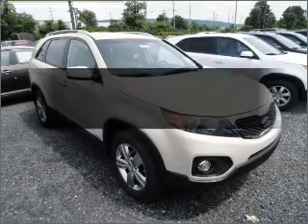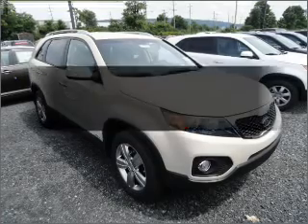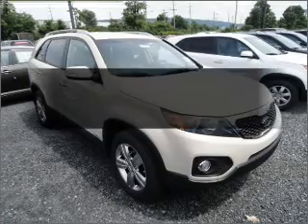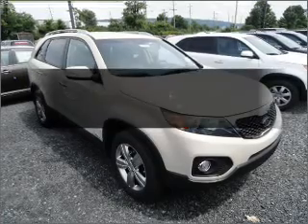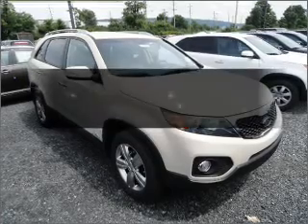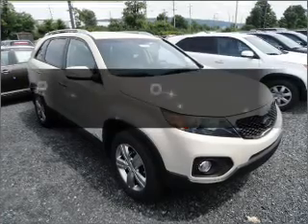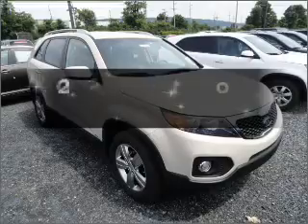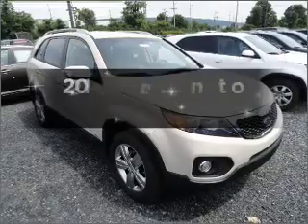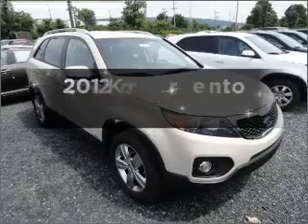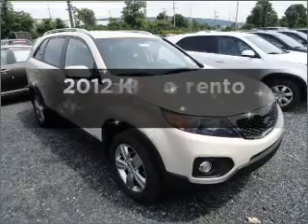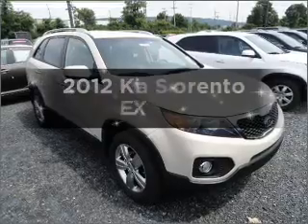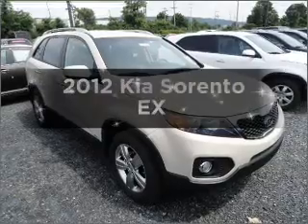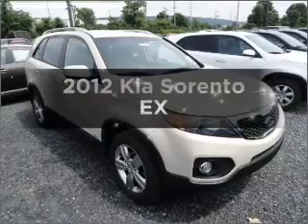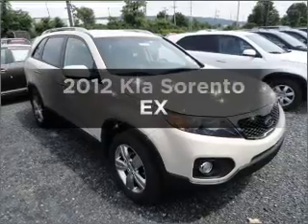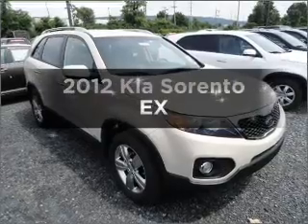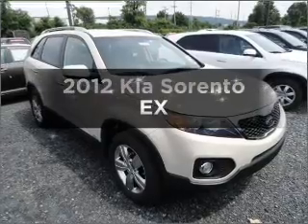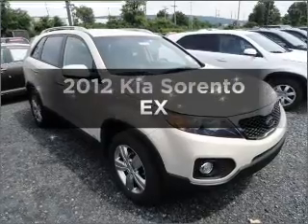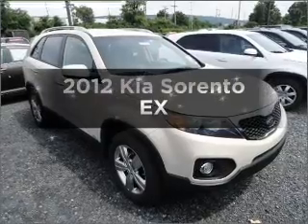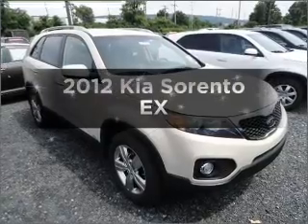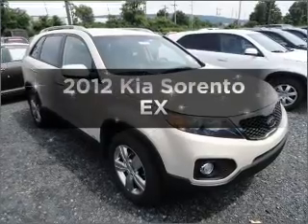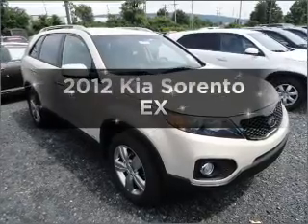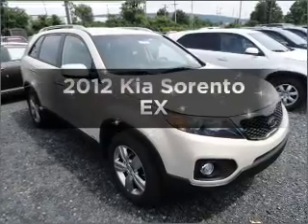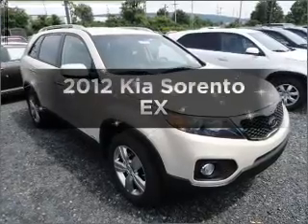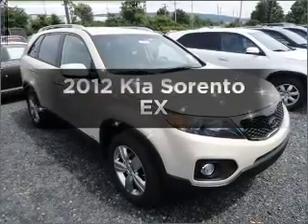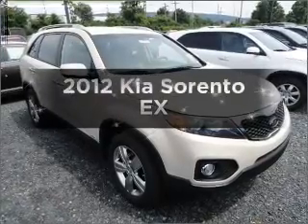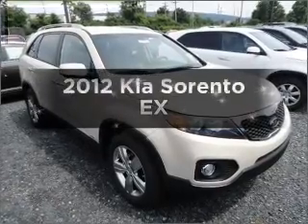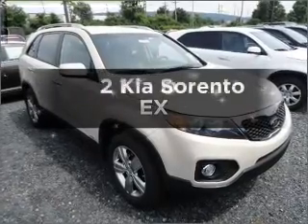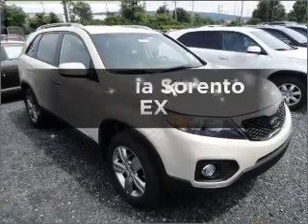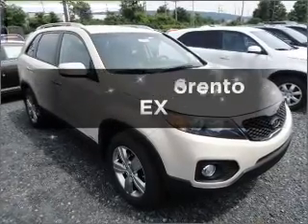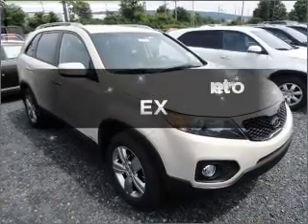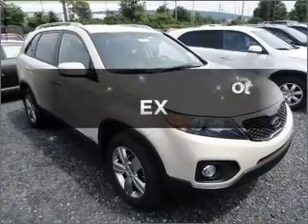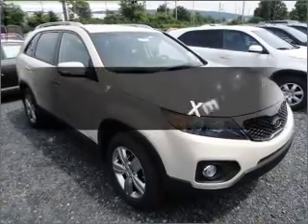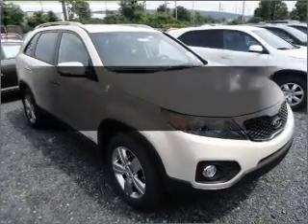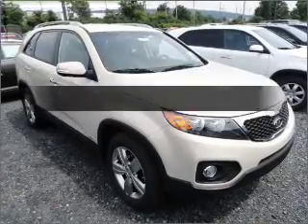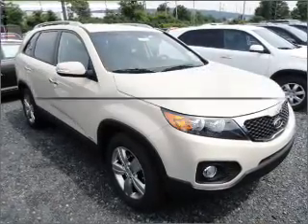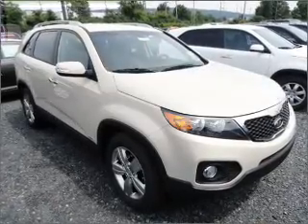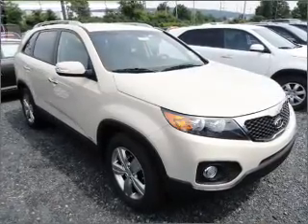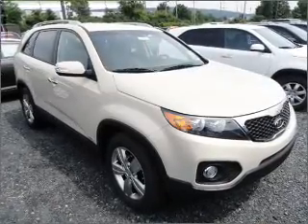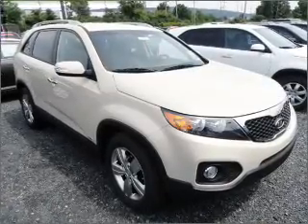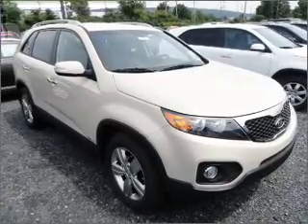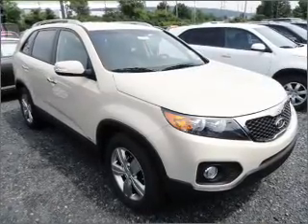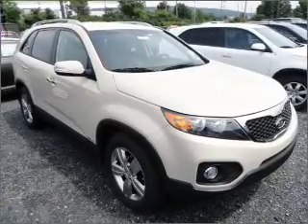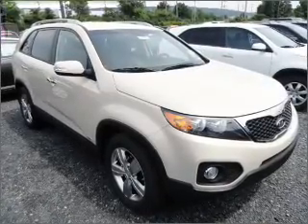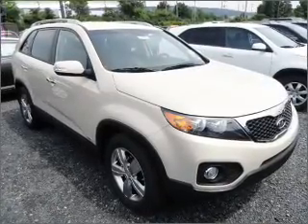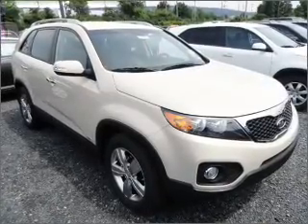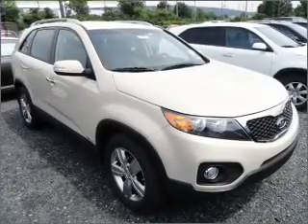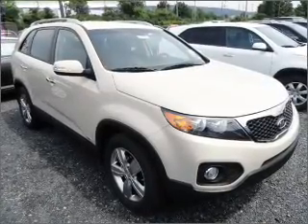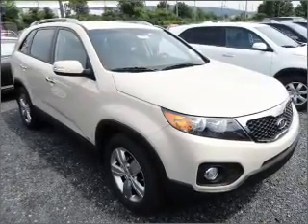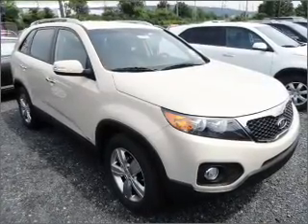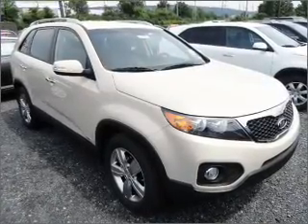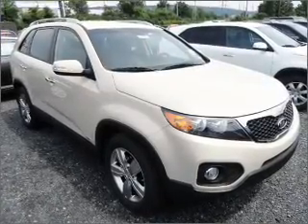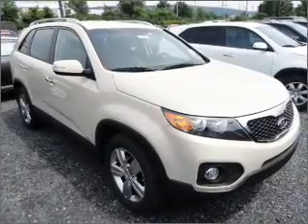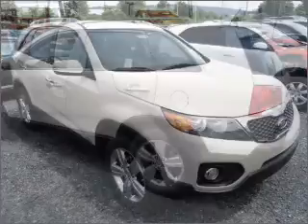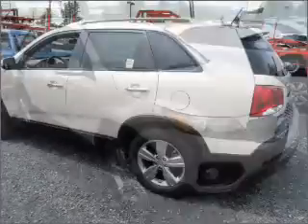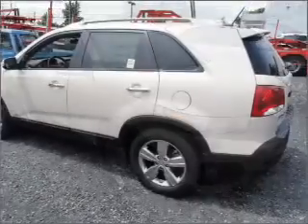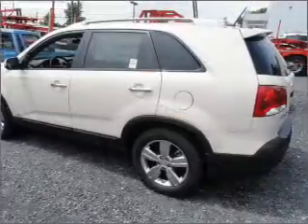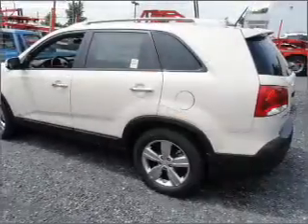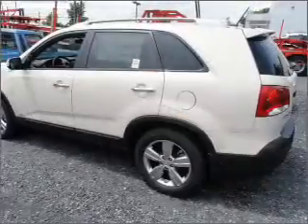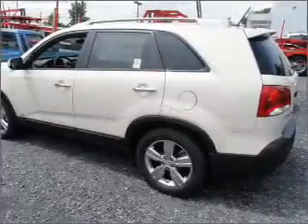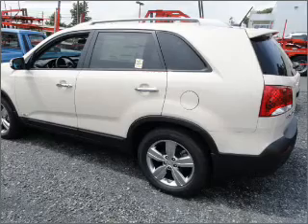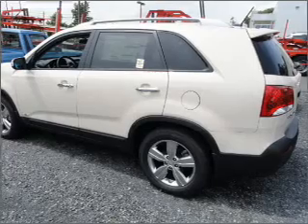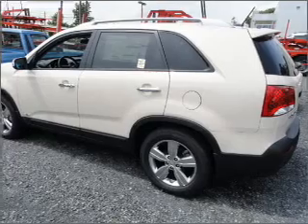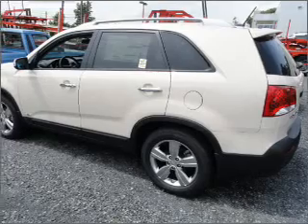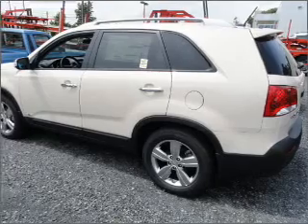Get noticed in this 2012 Kia Sorento. If you're looking for a first-rate auto, this one could be yours today.